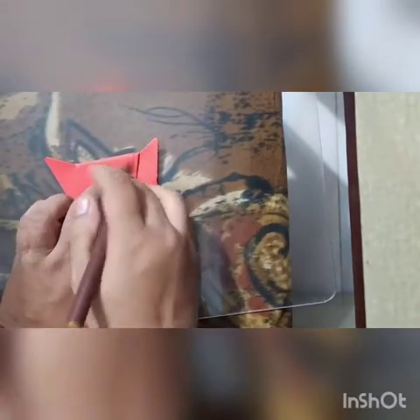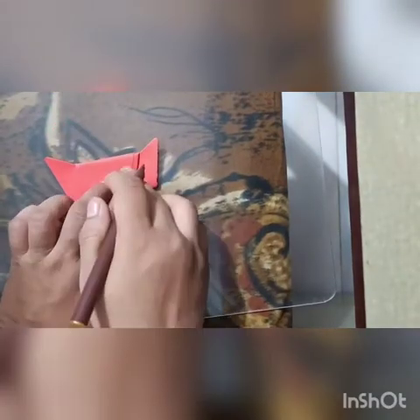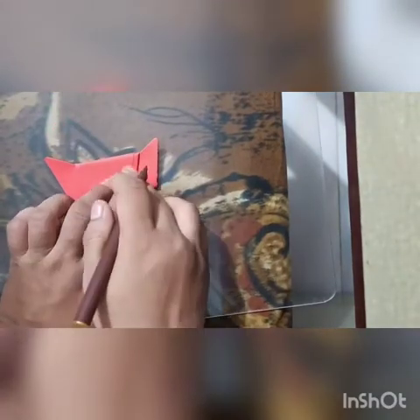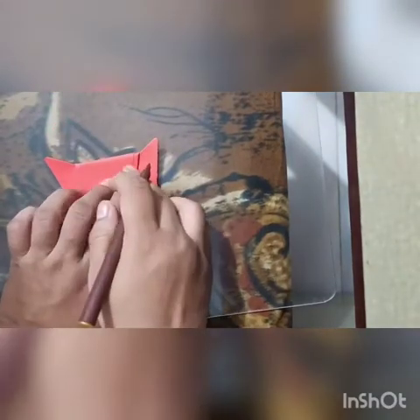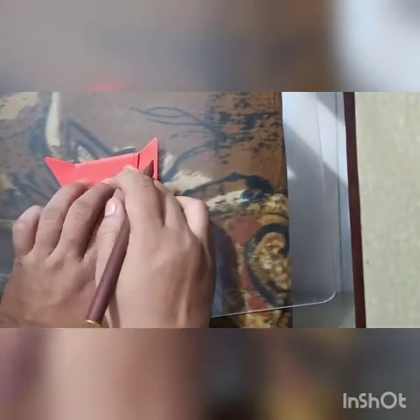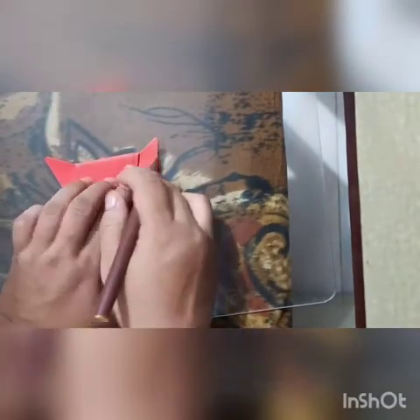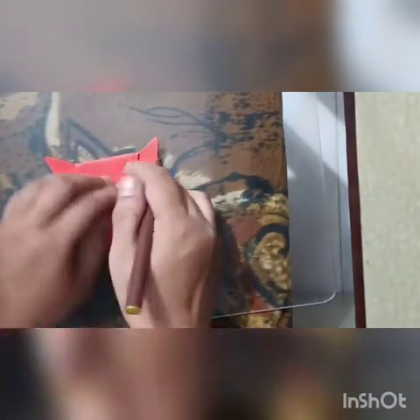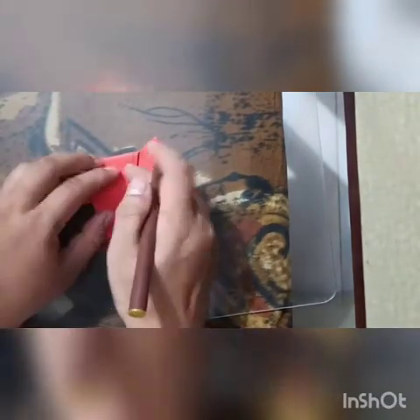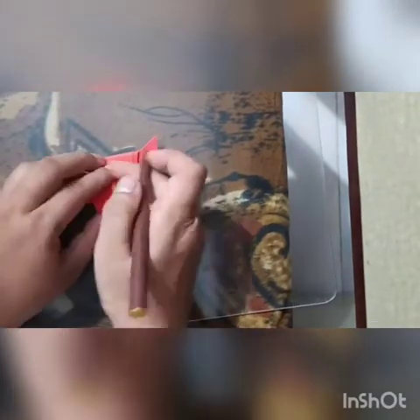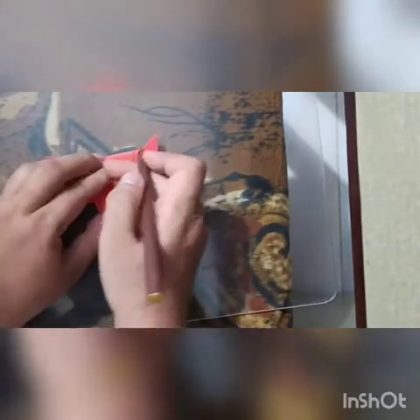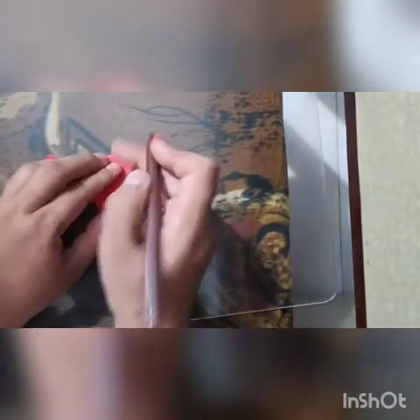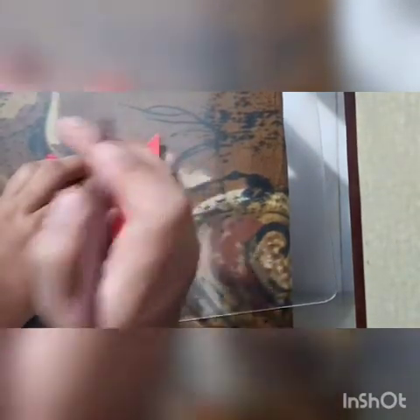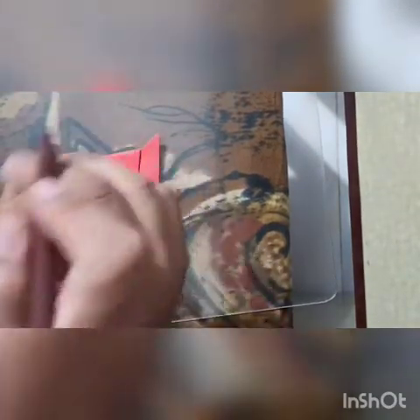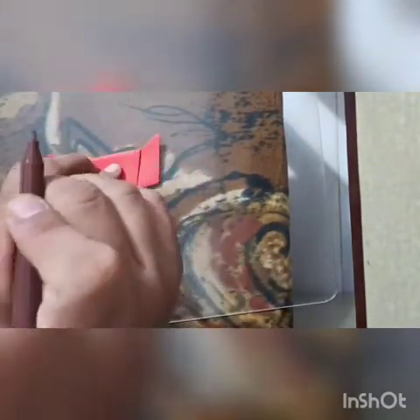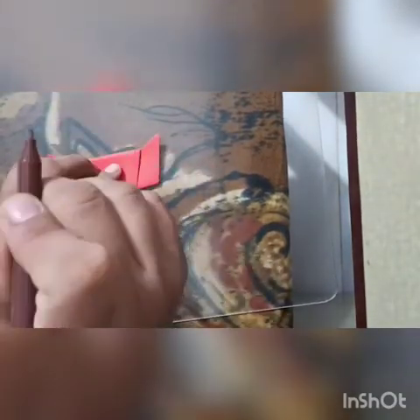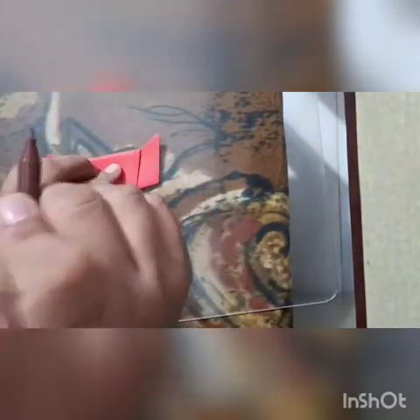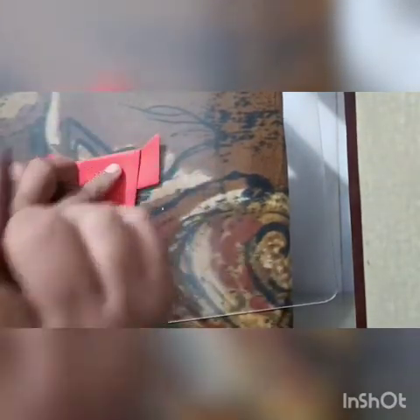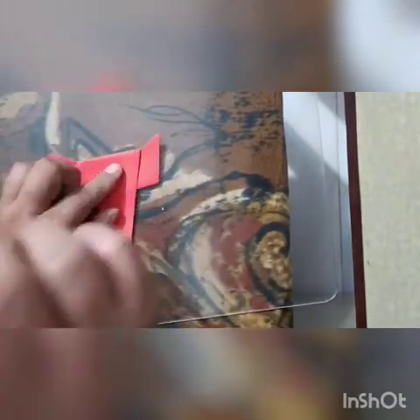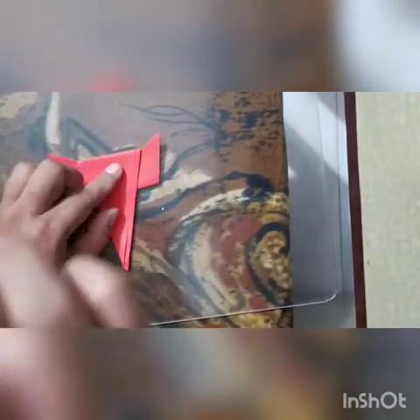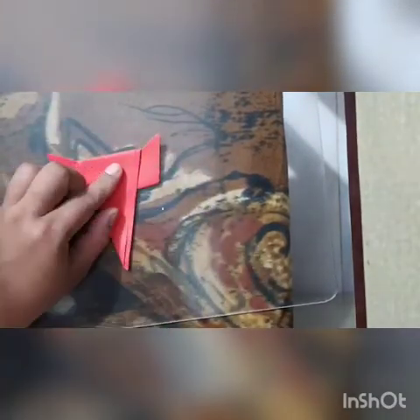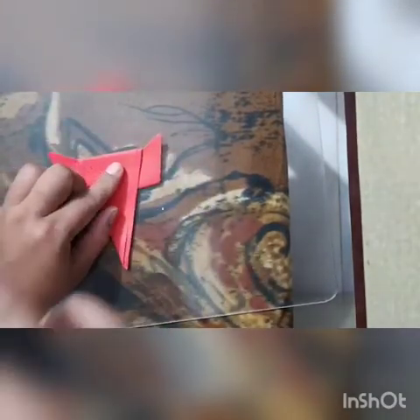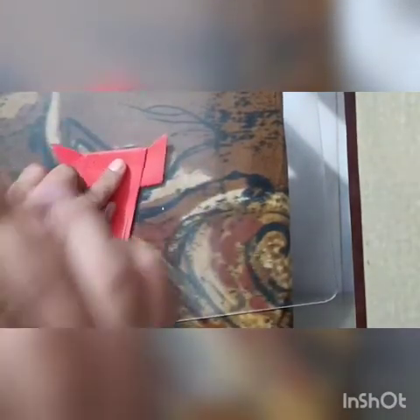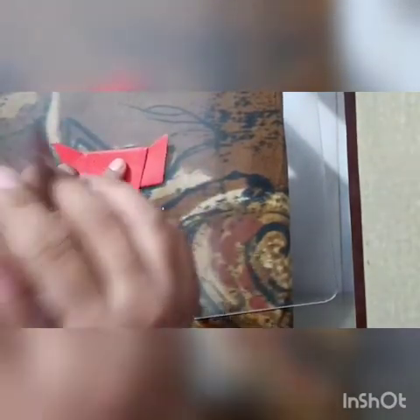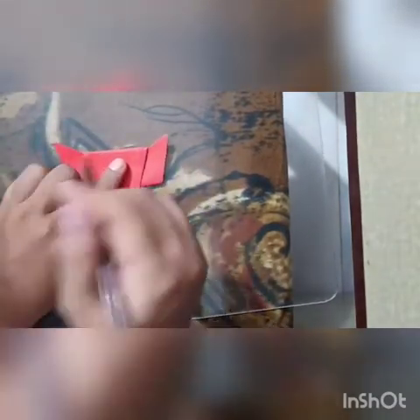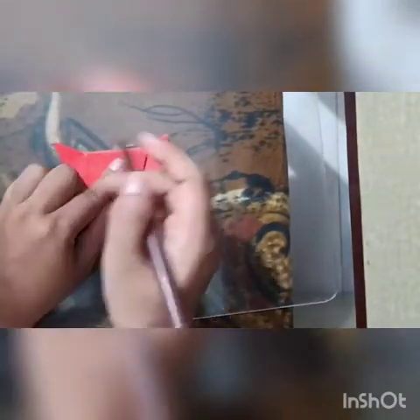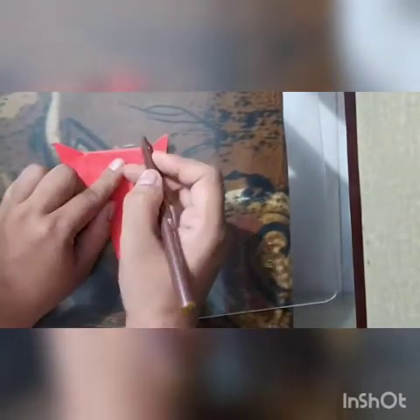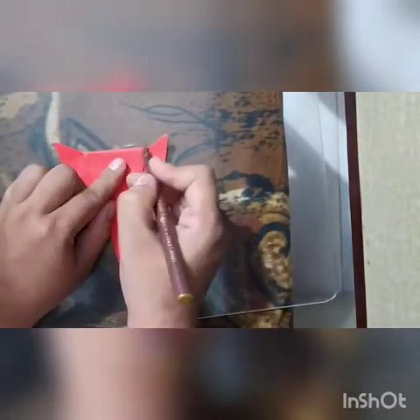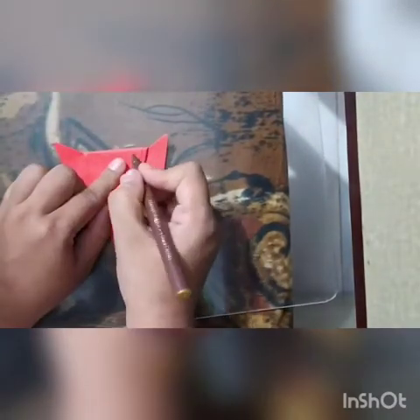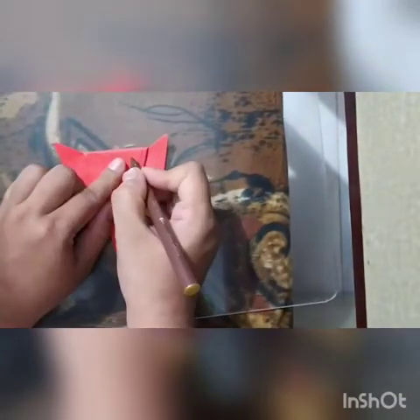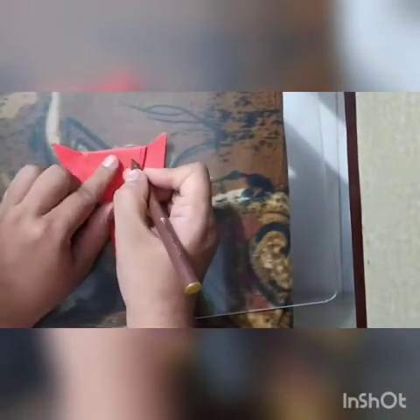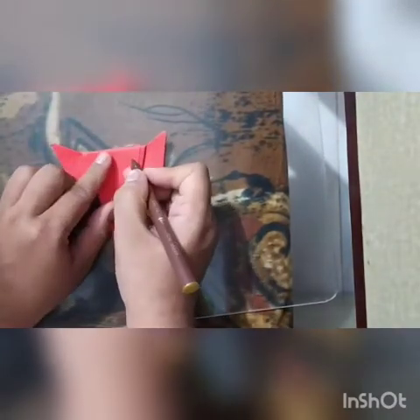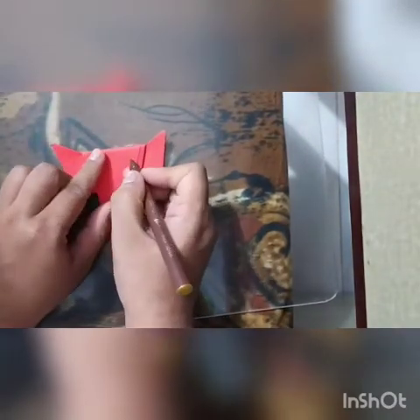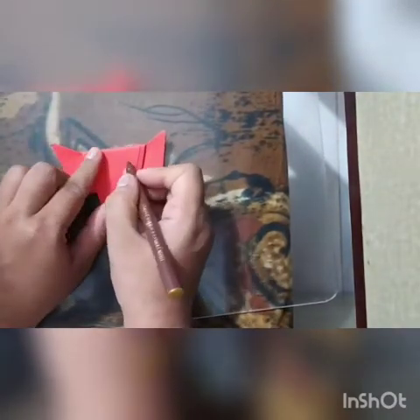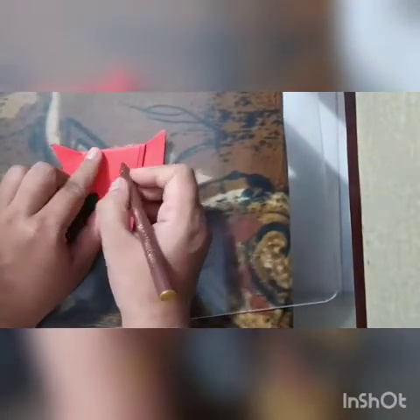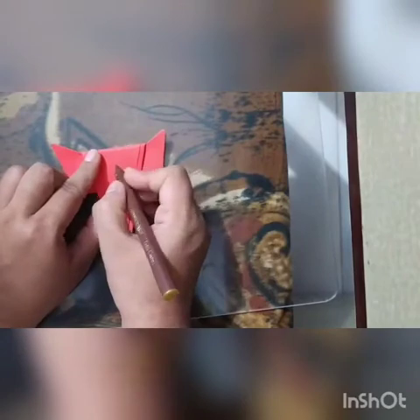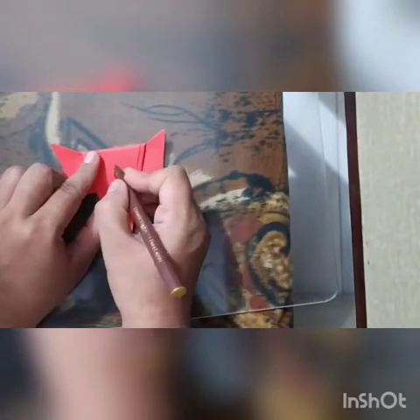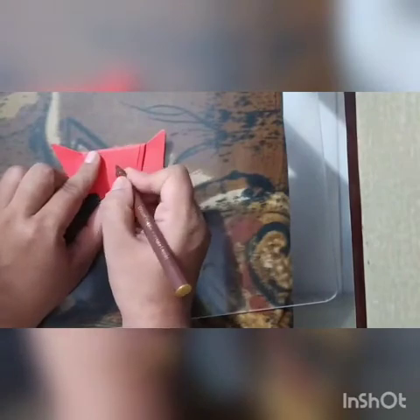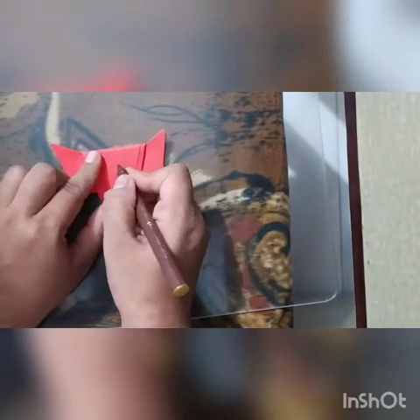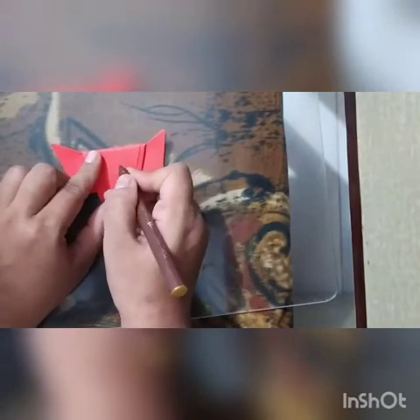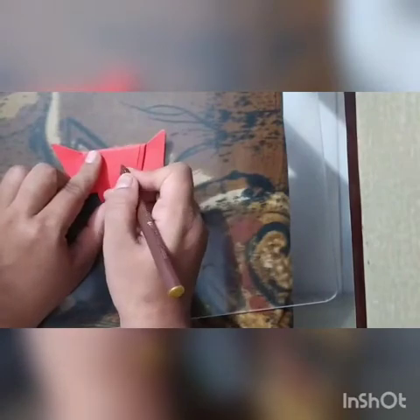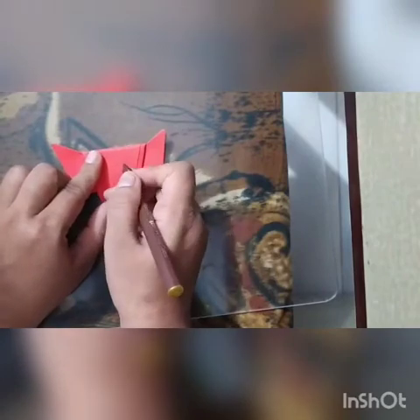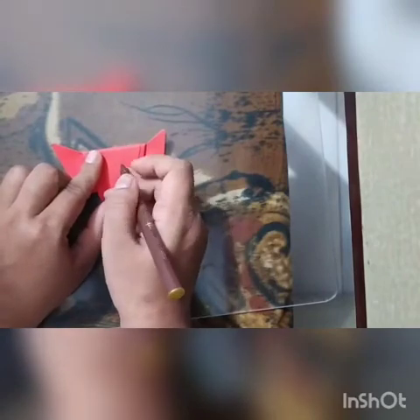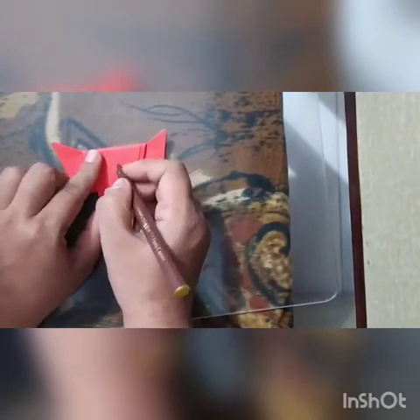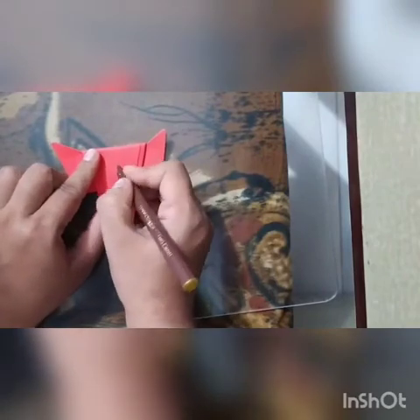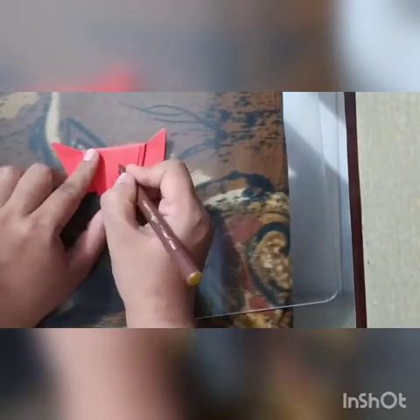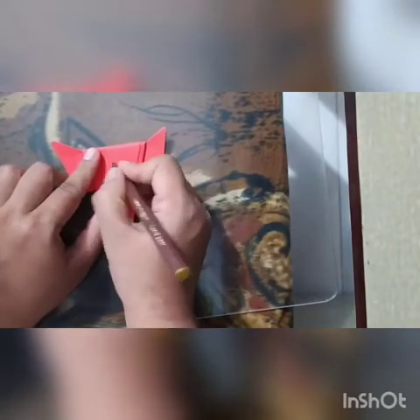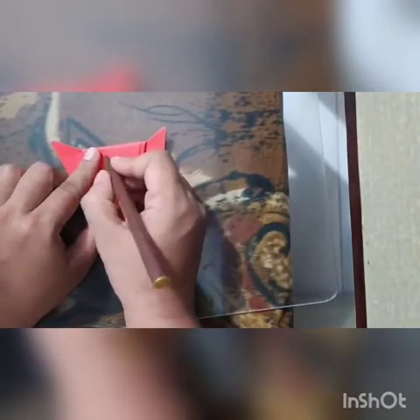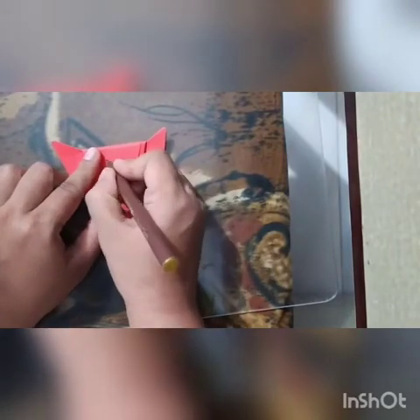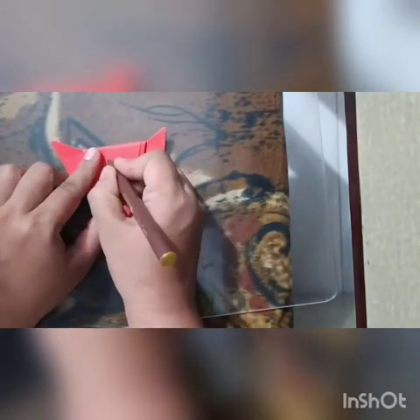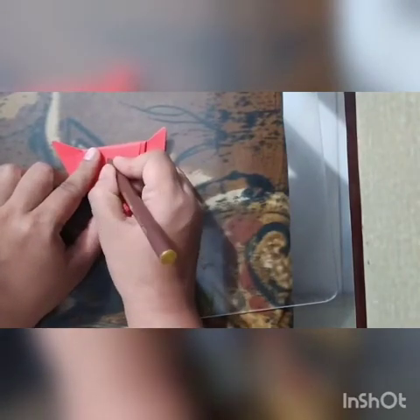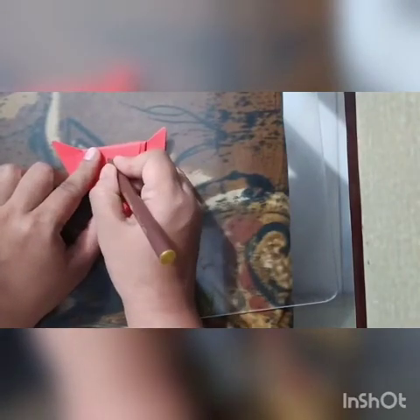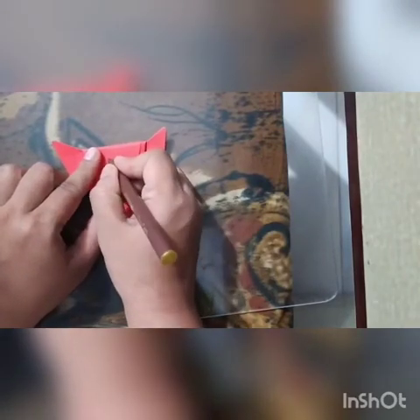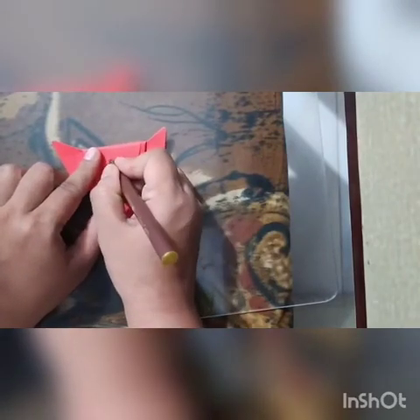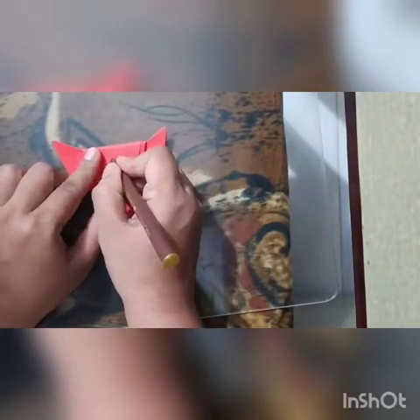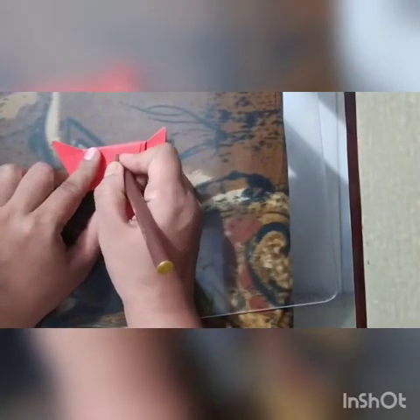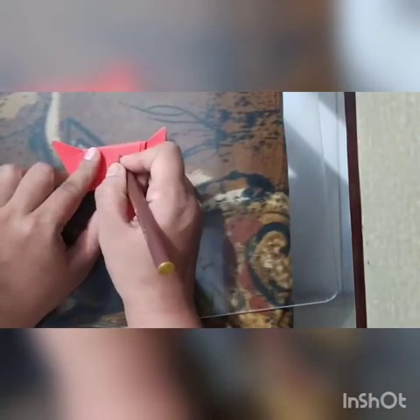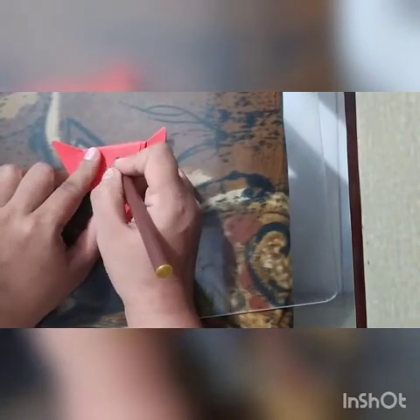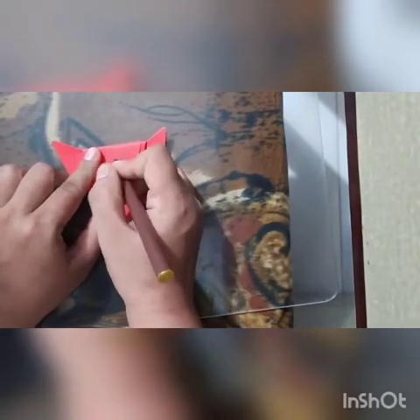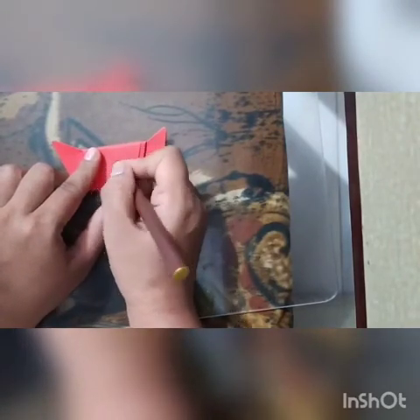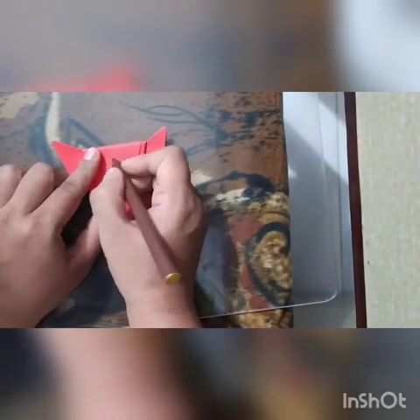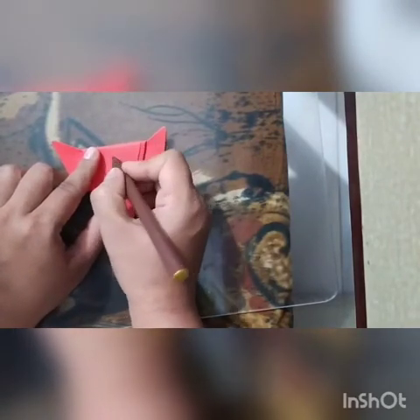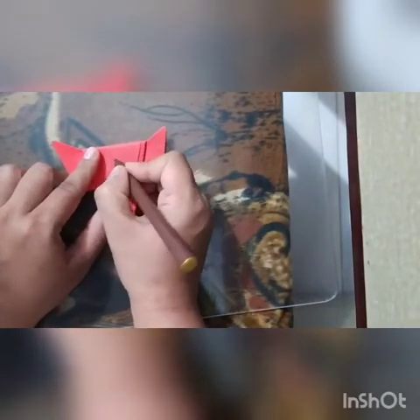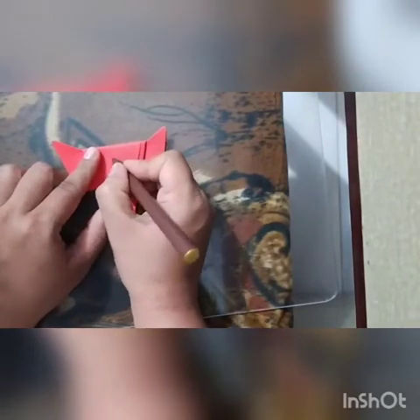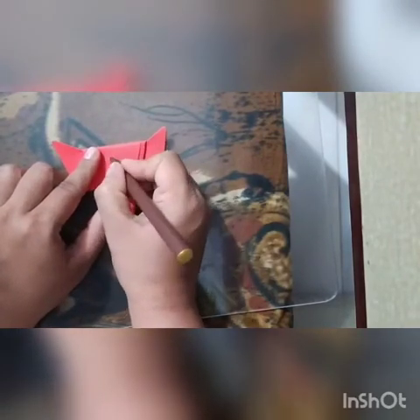Now with the sketch pen, you have to make a tilak and eyes.